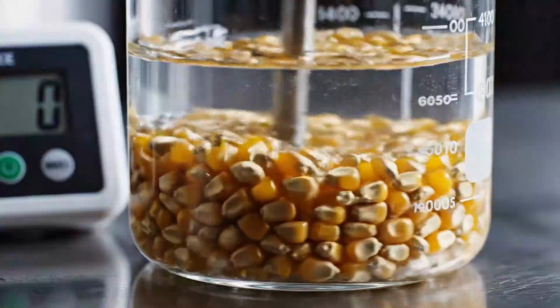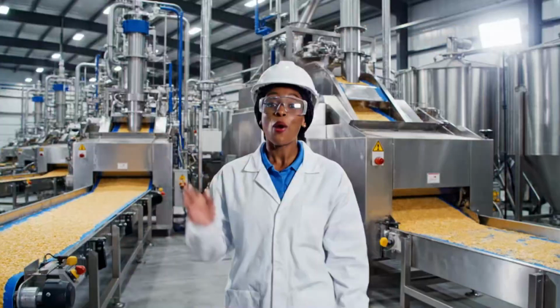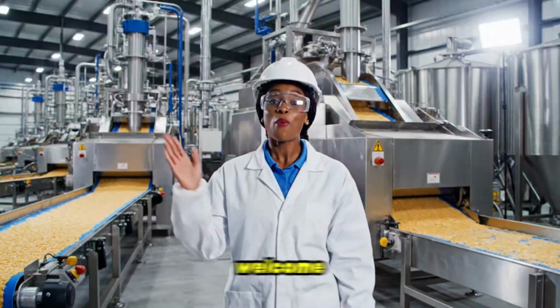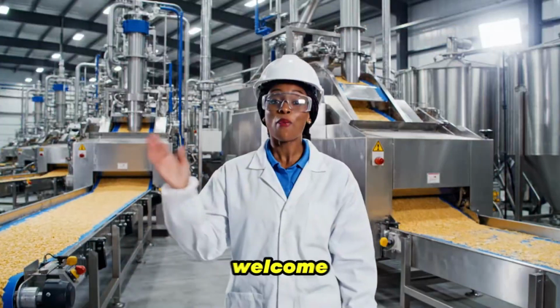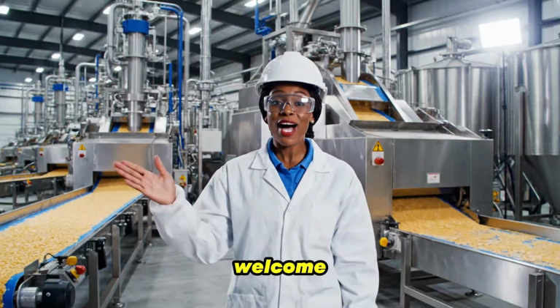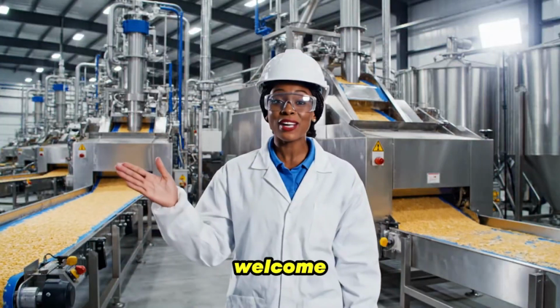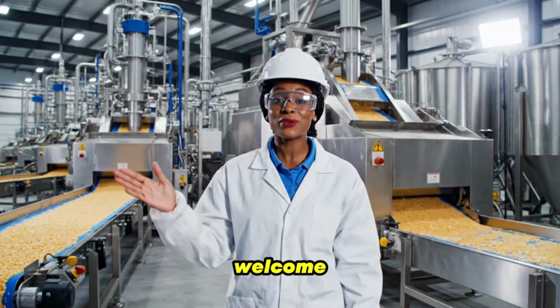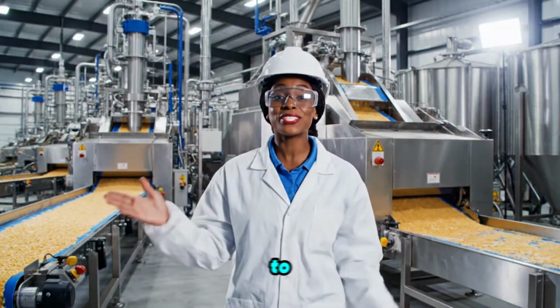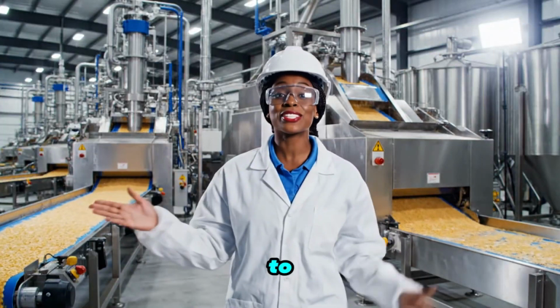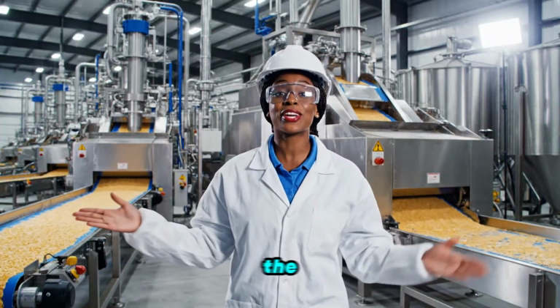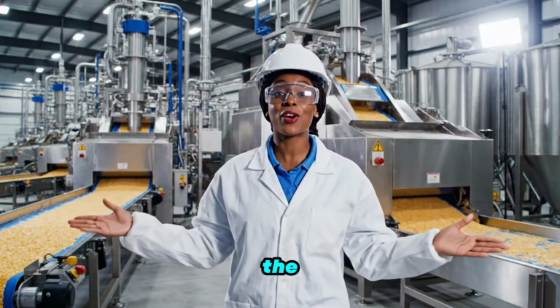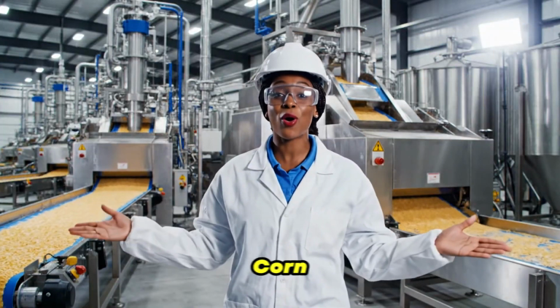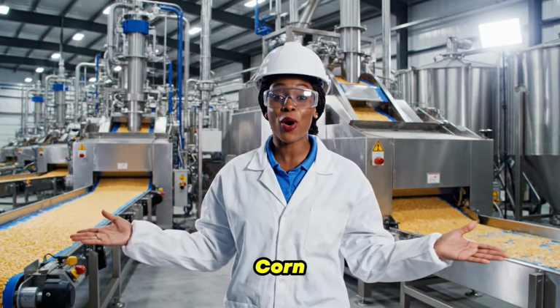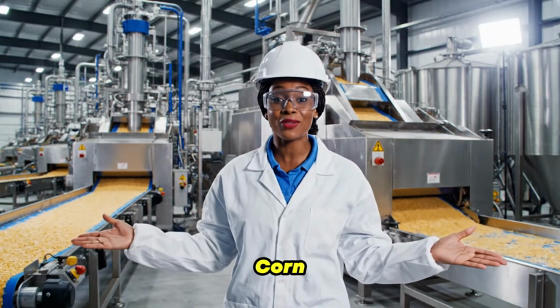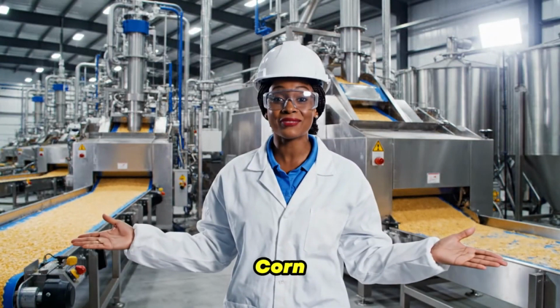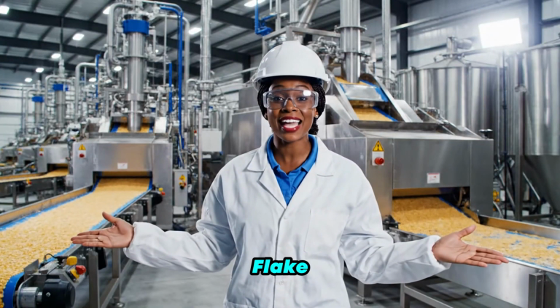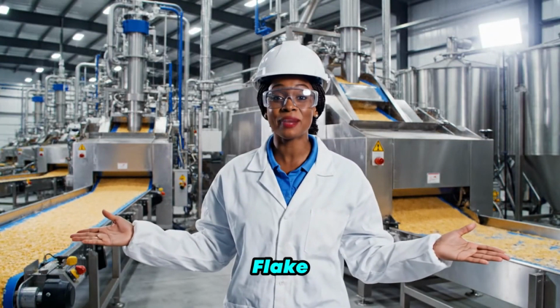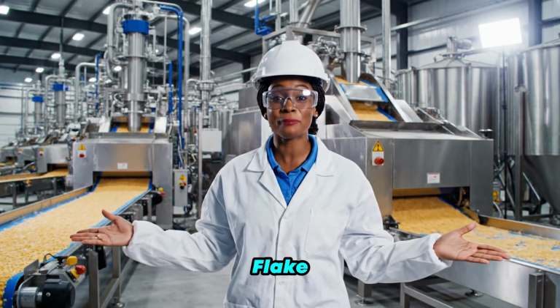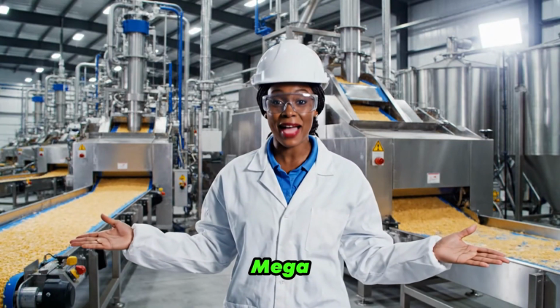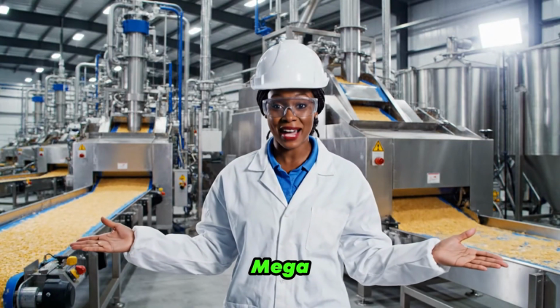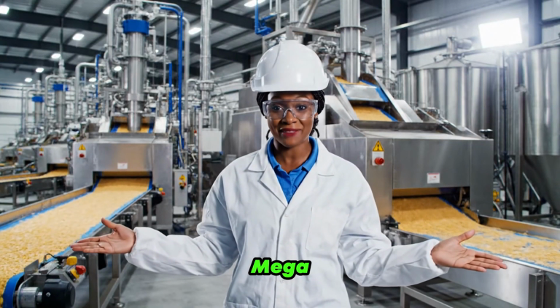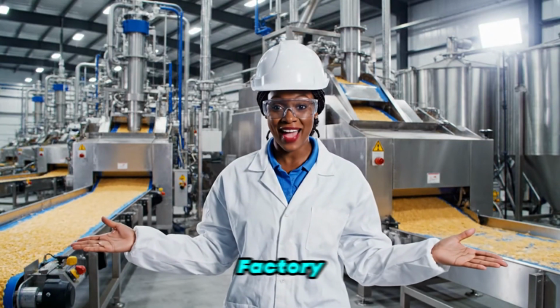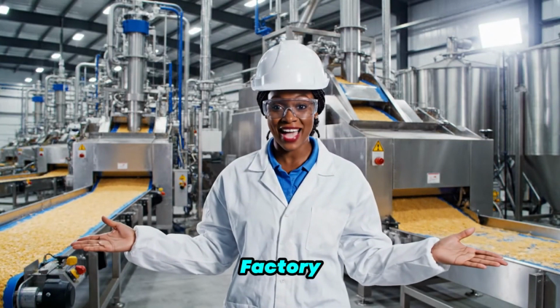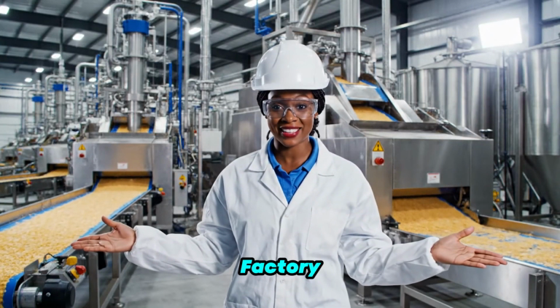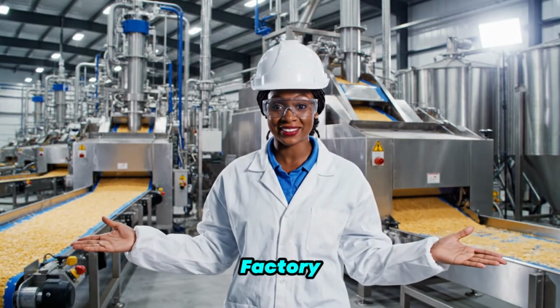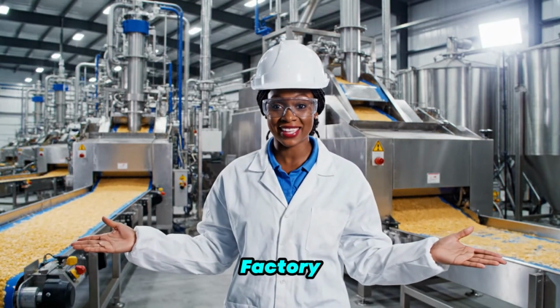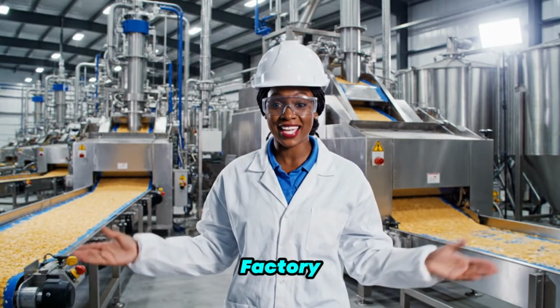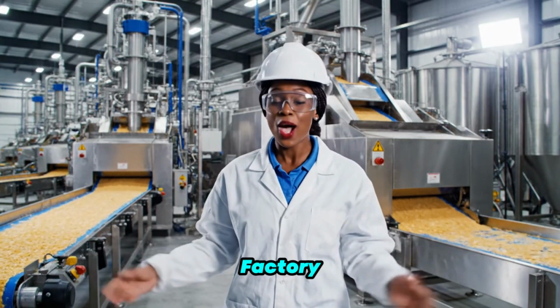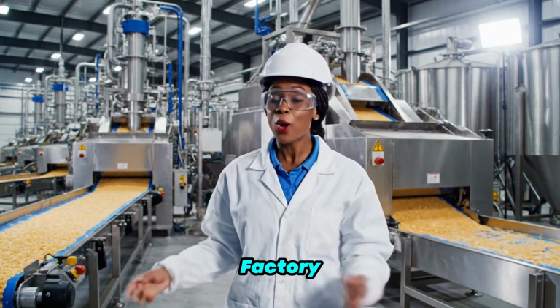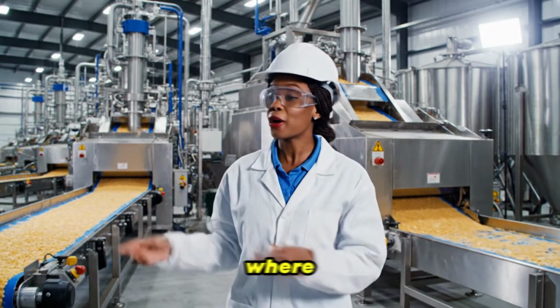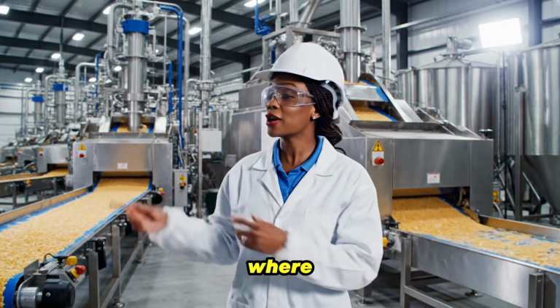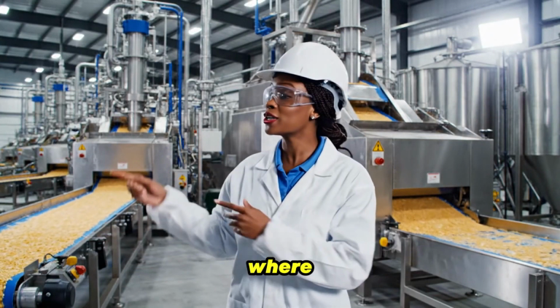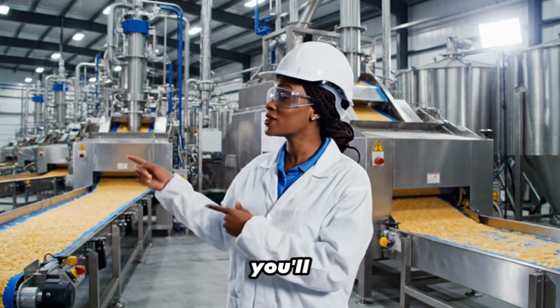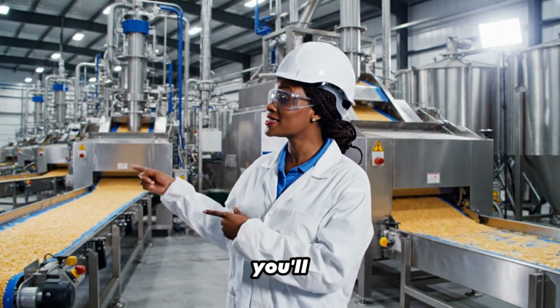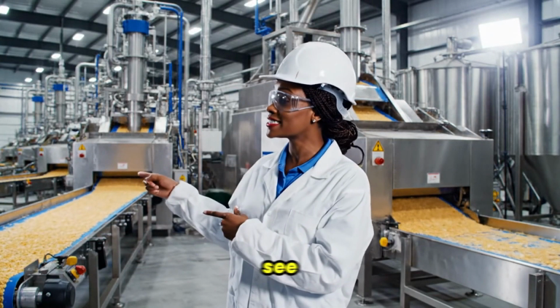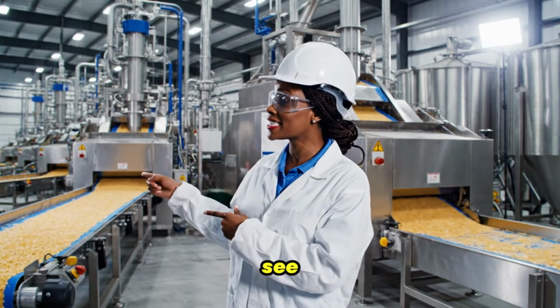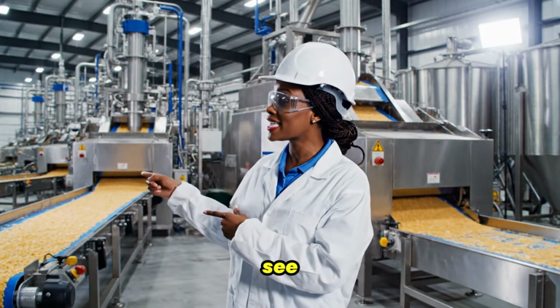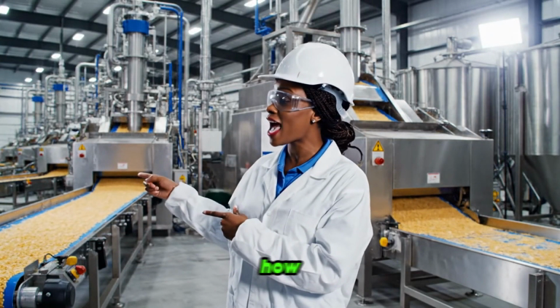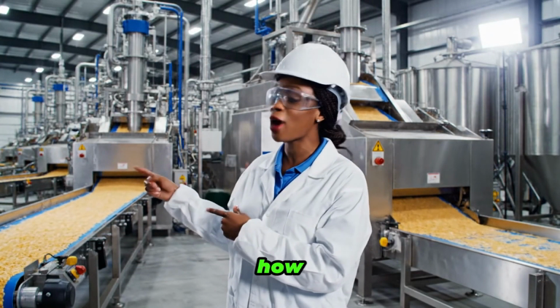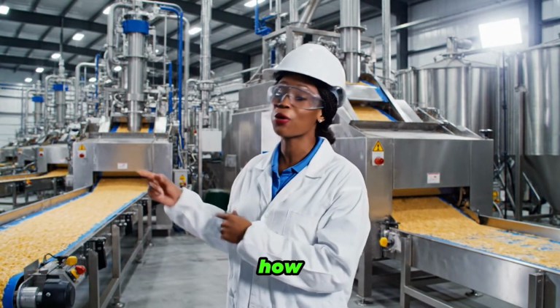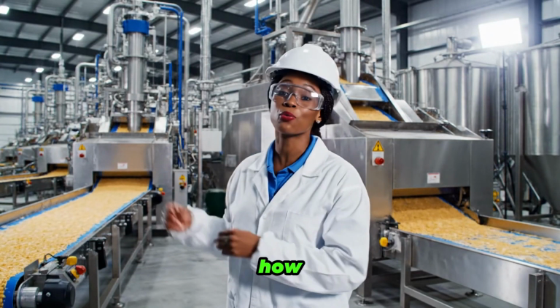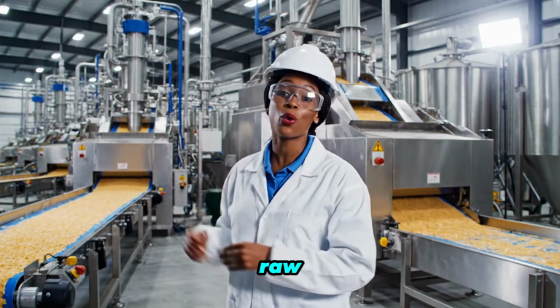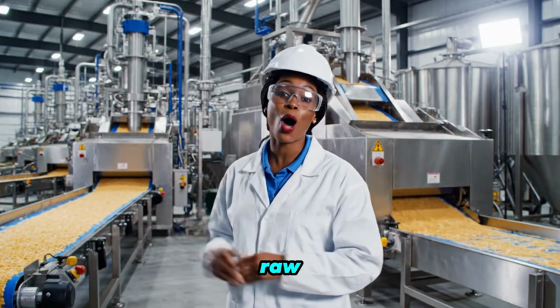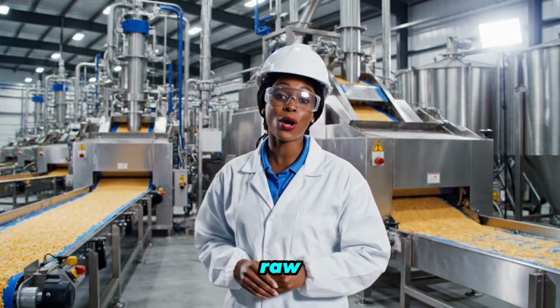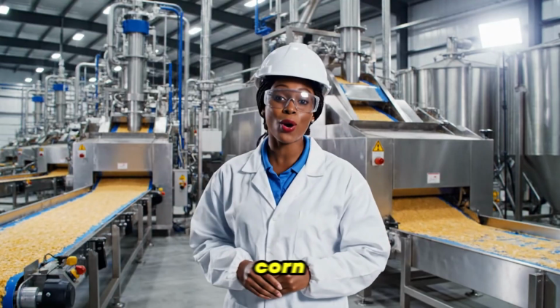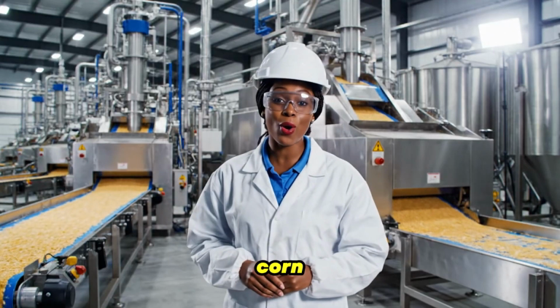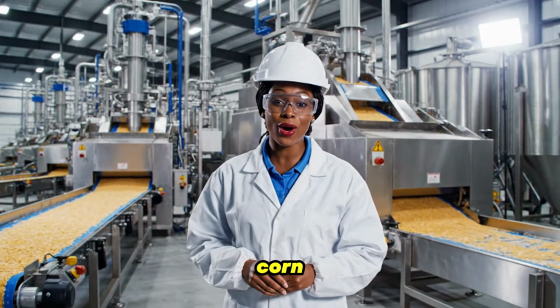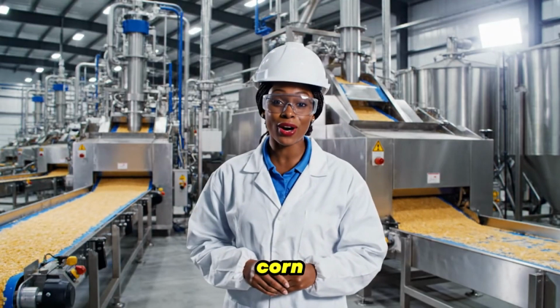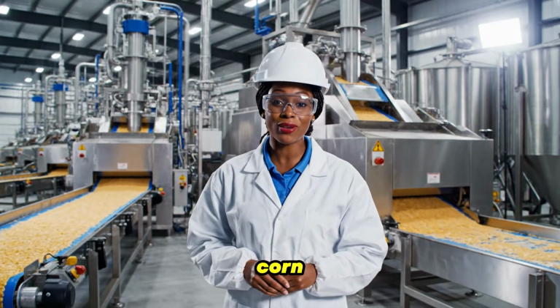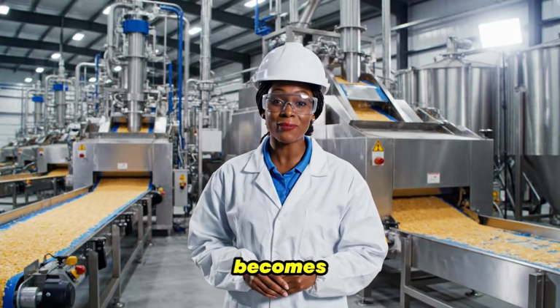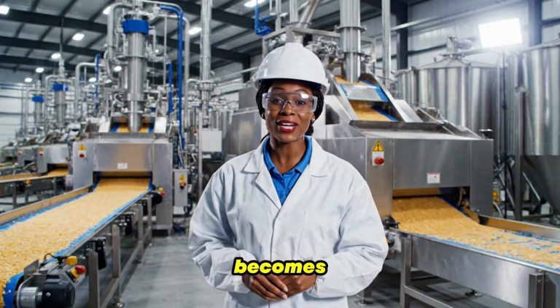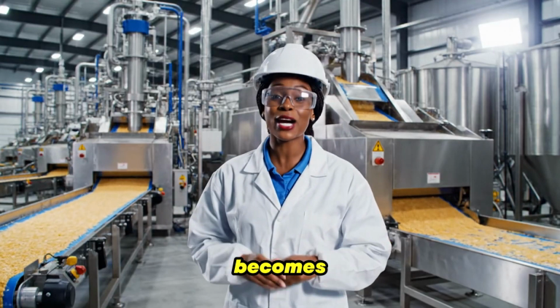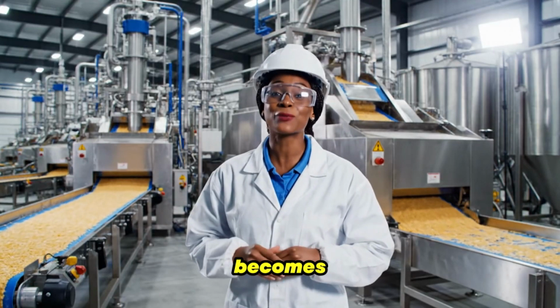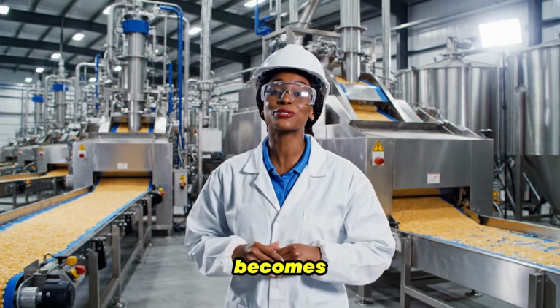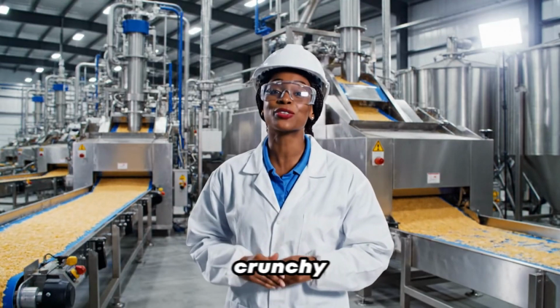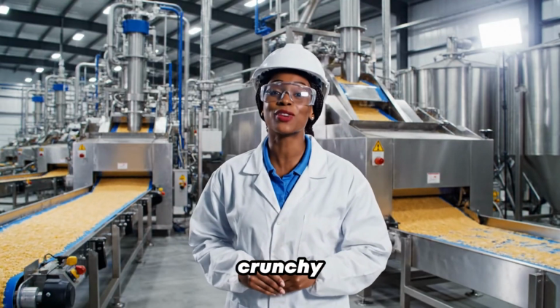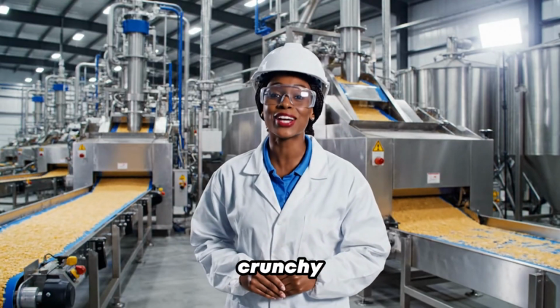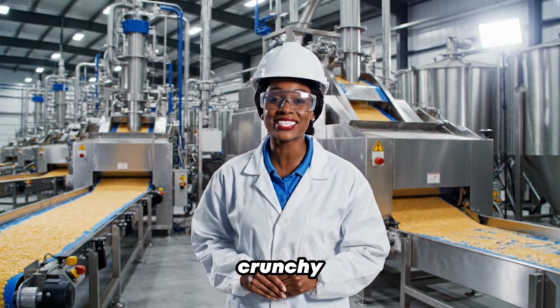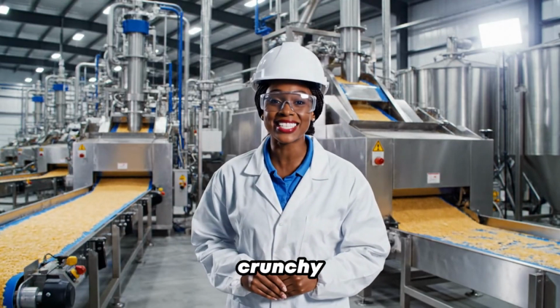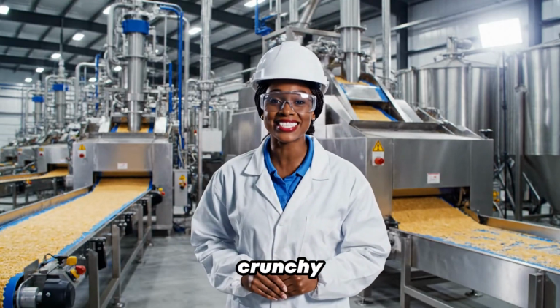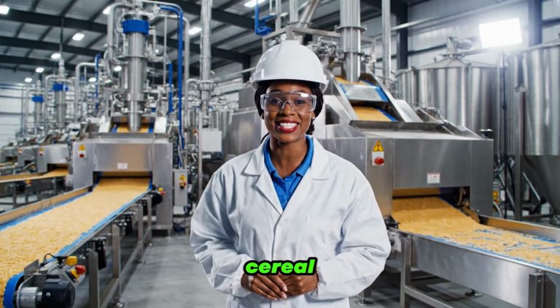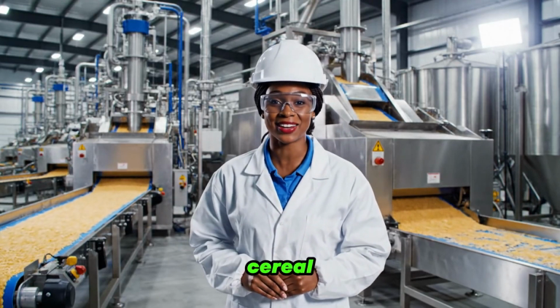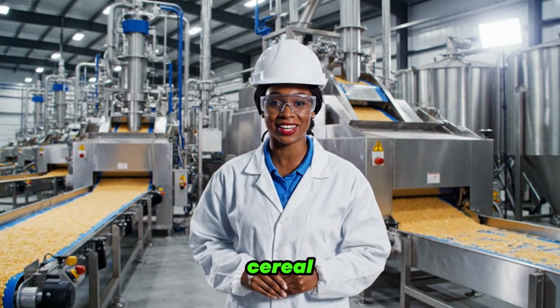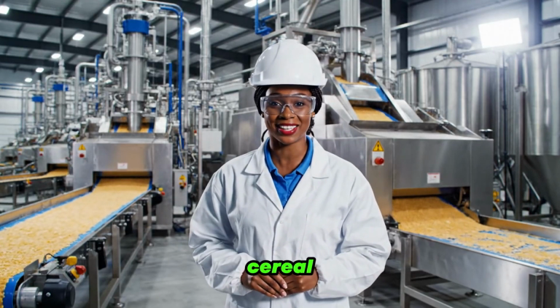Welcome to the Corn Flake Mega Factory, where you'll see how raw corn becomes crunchy cereal.